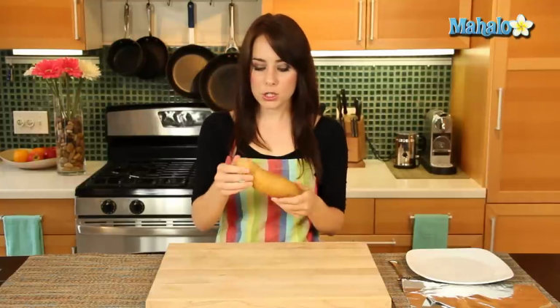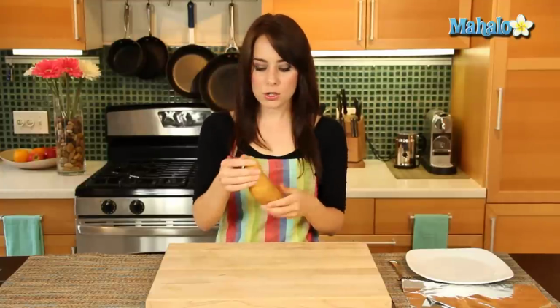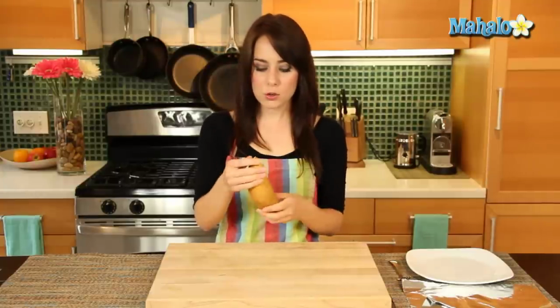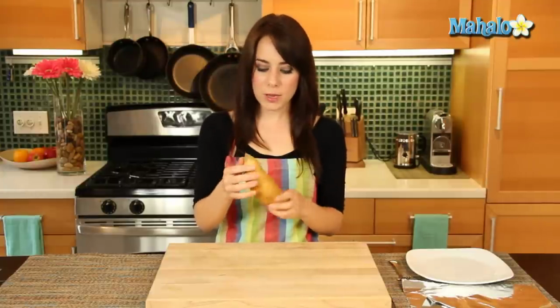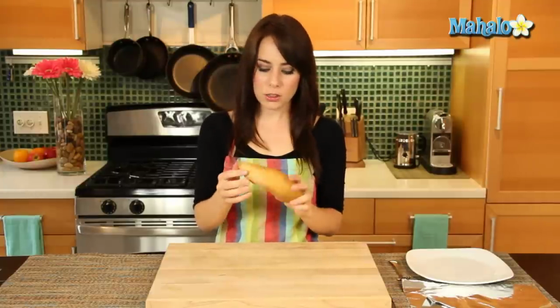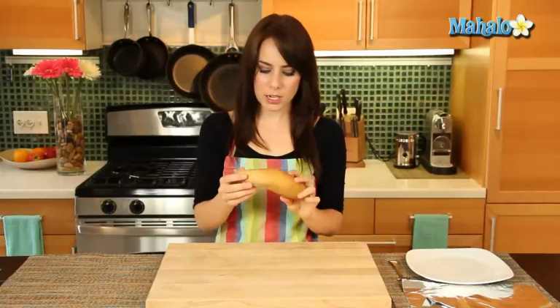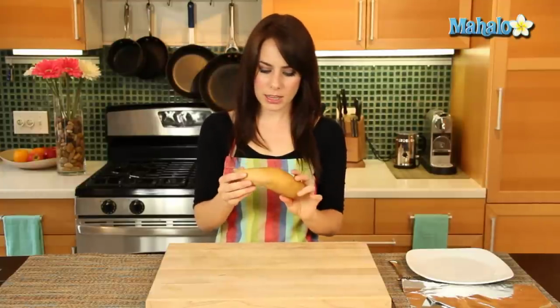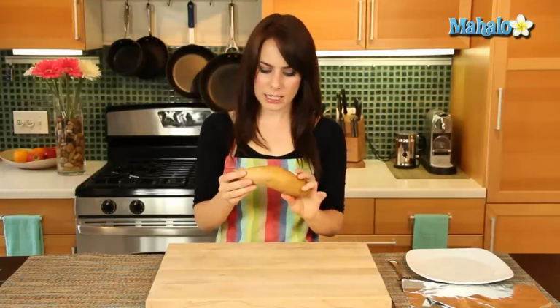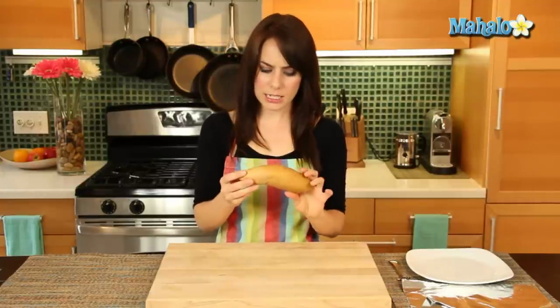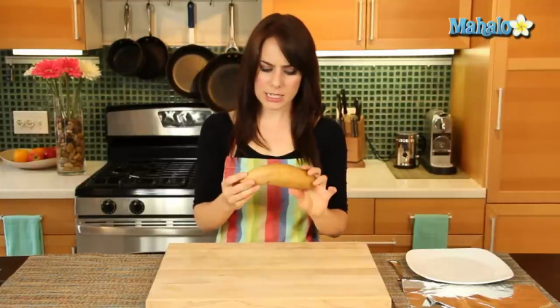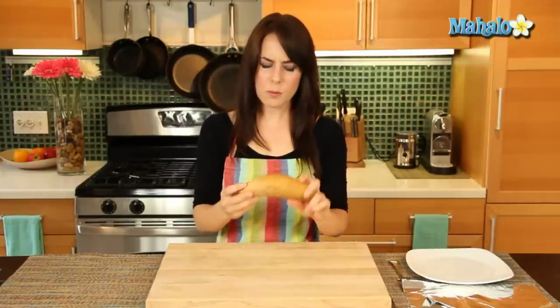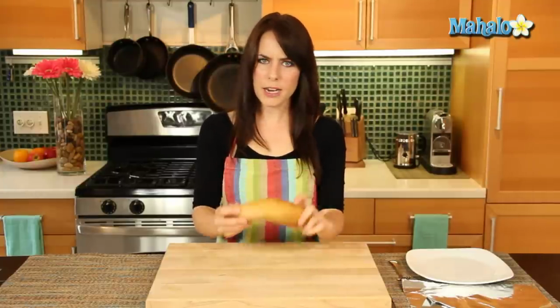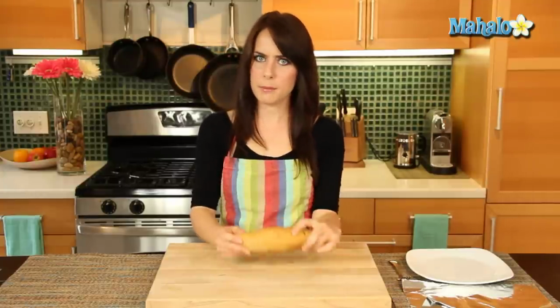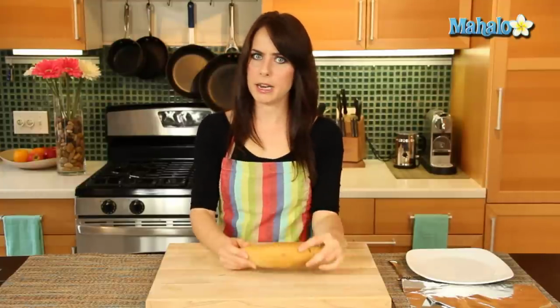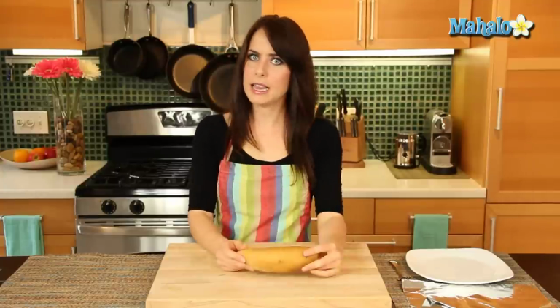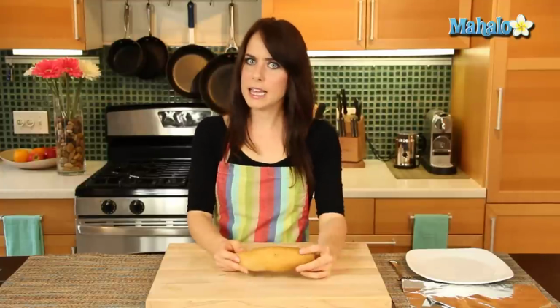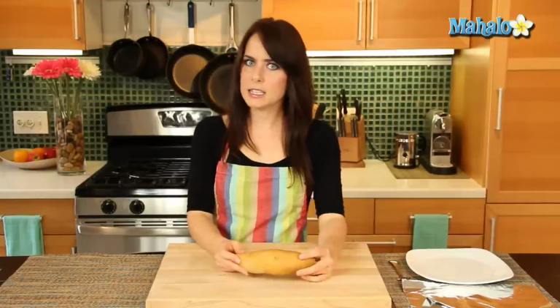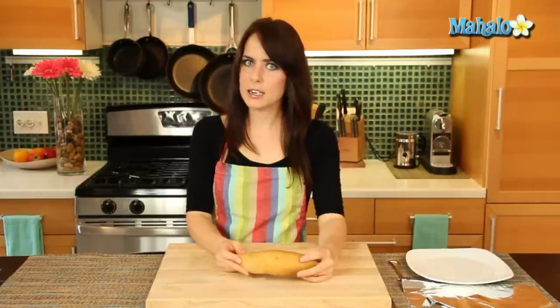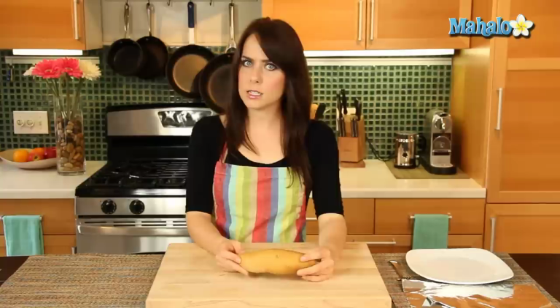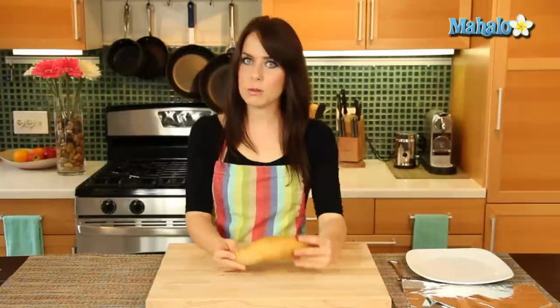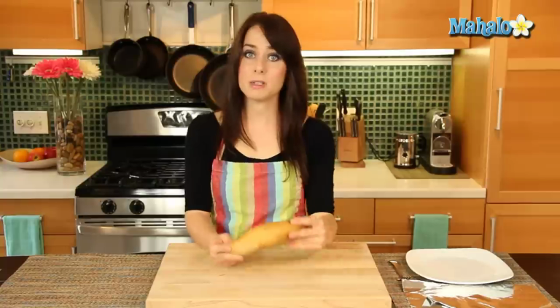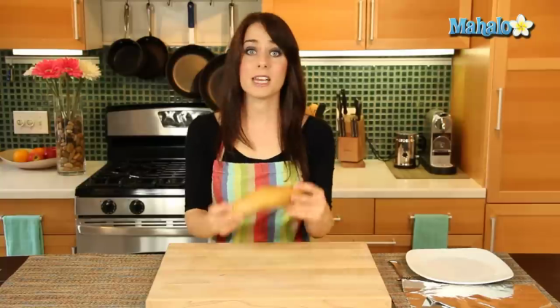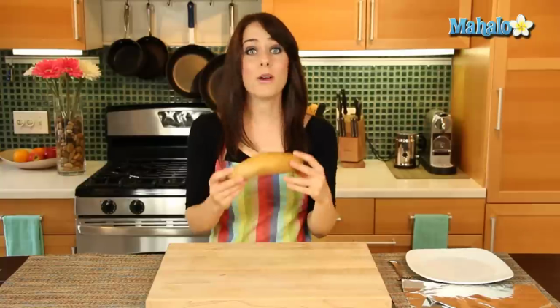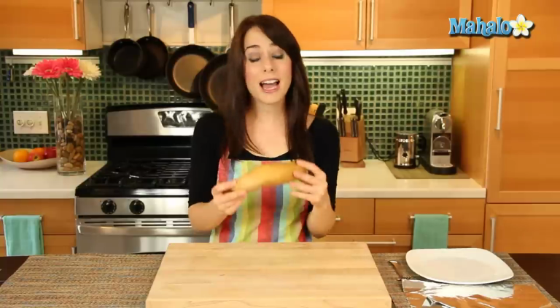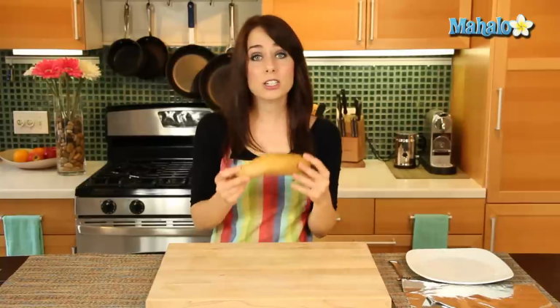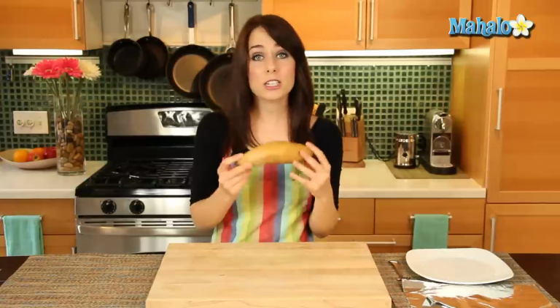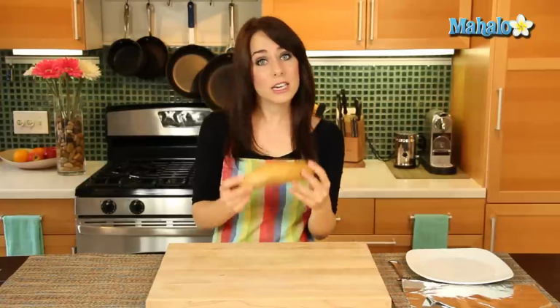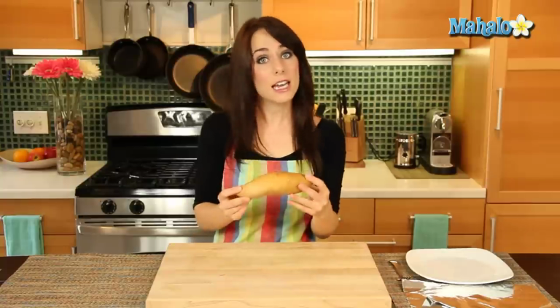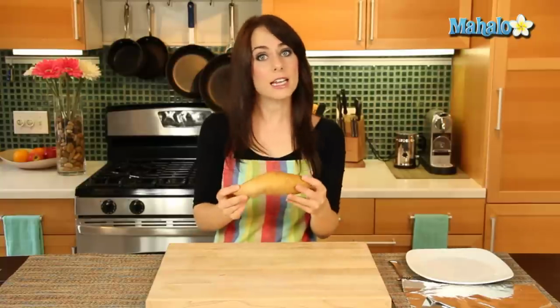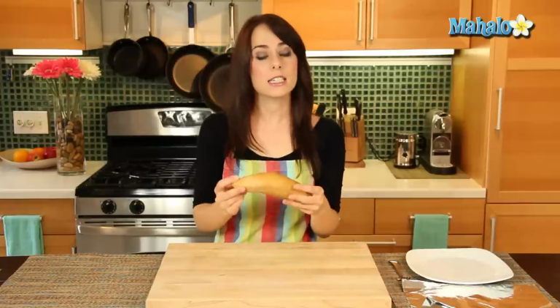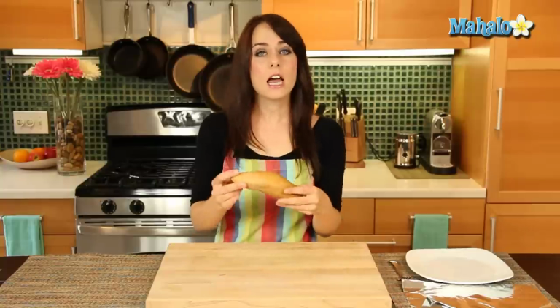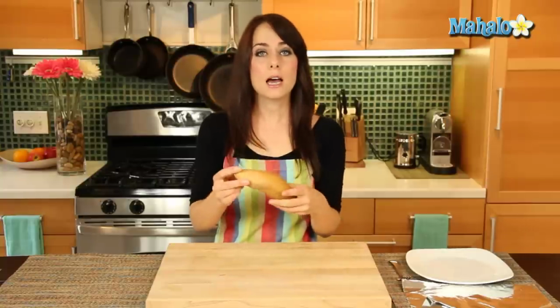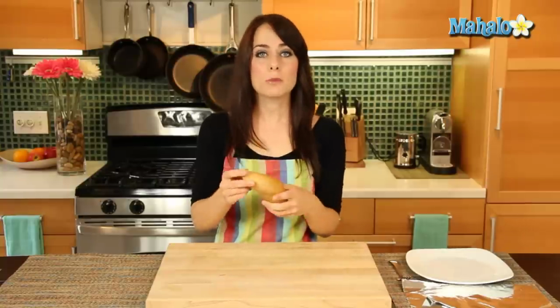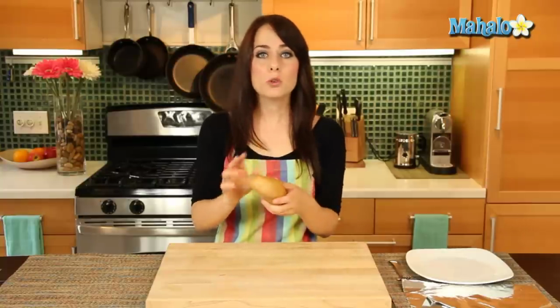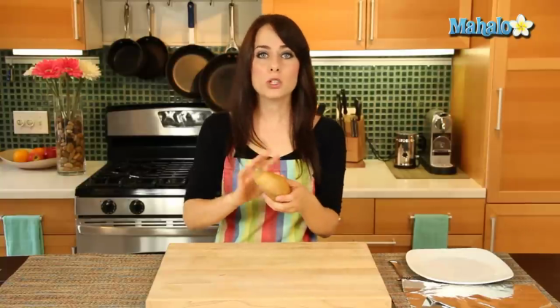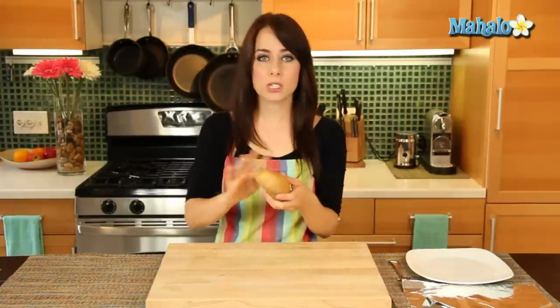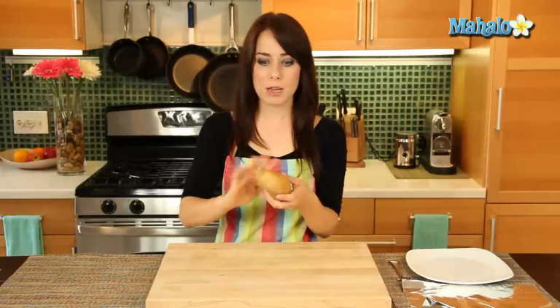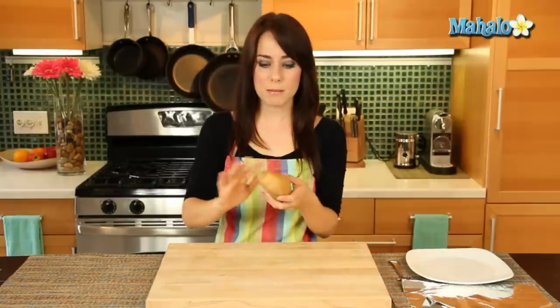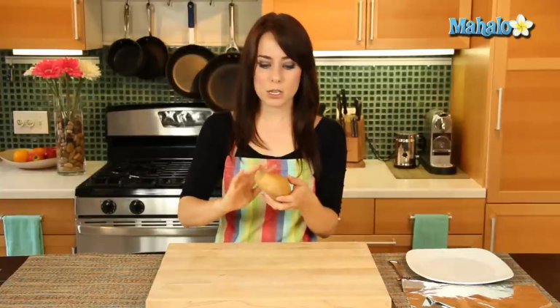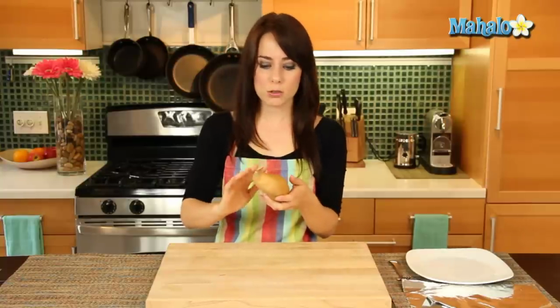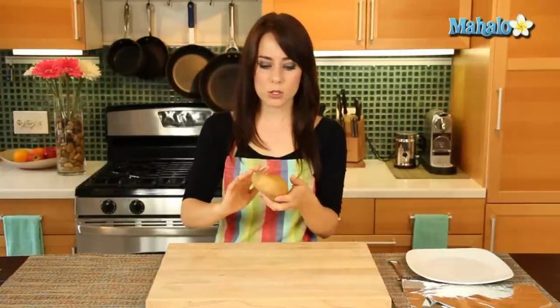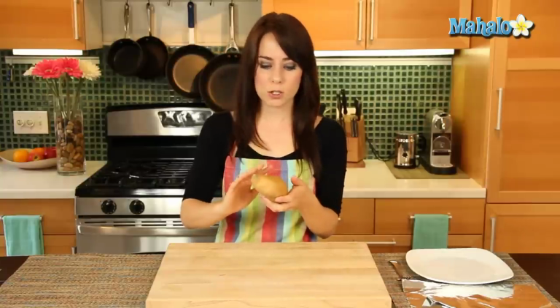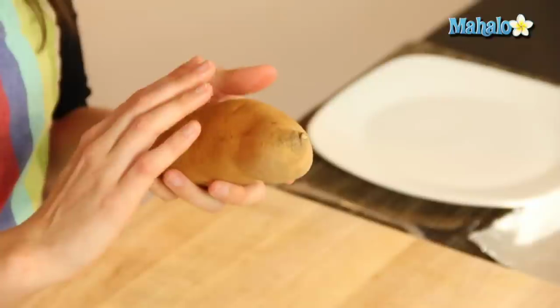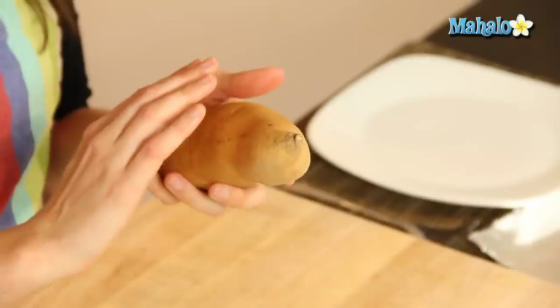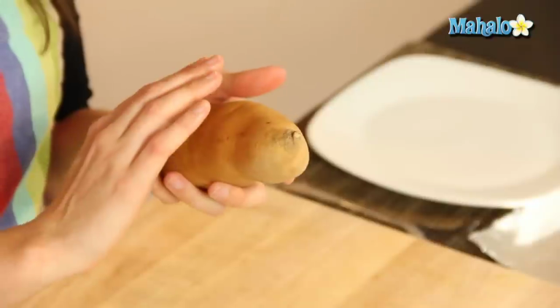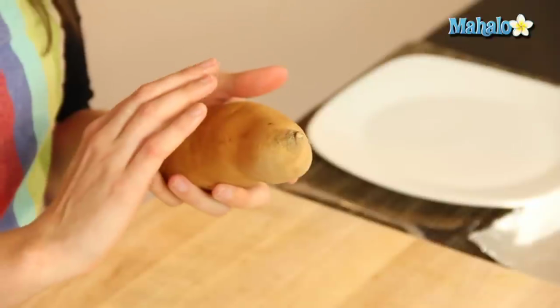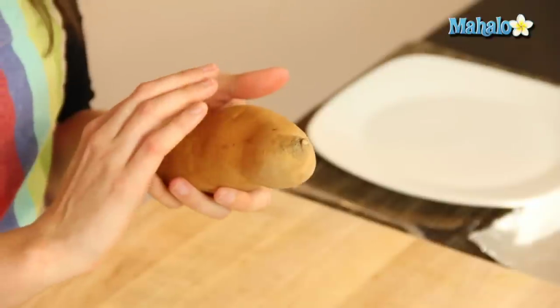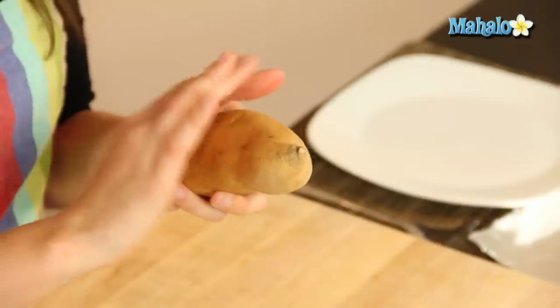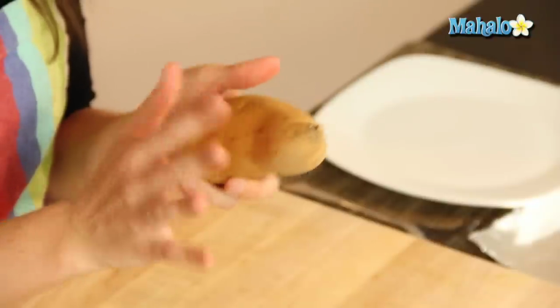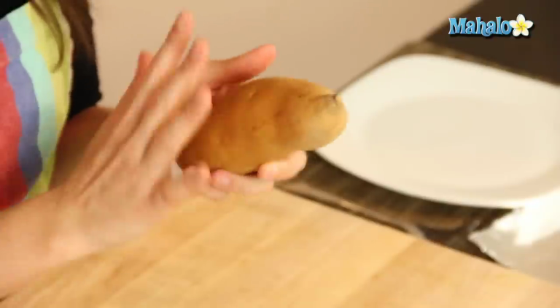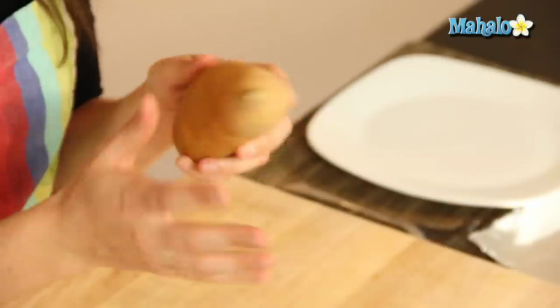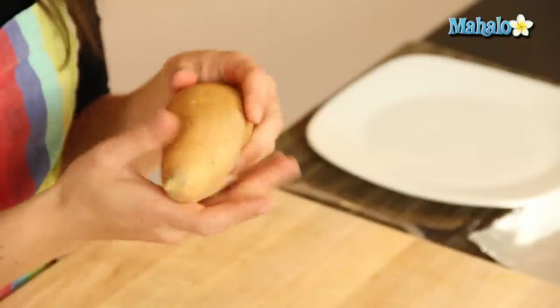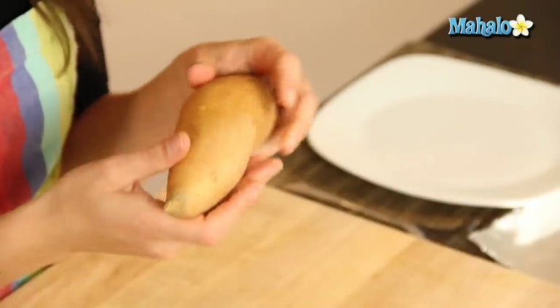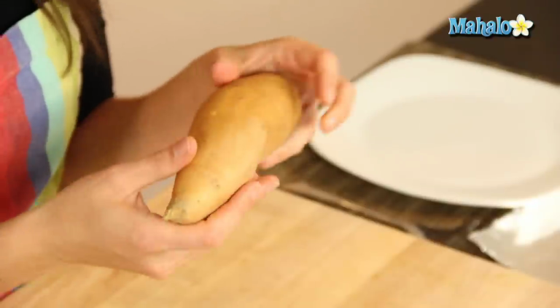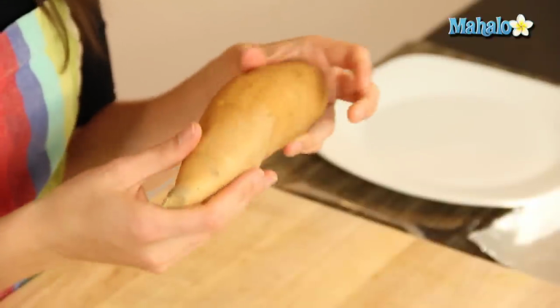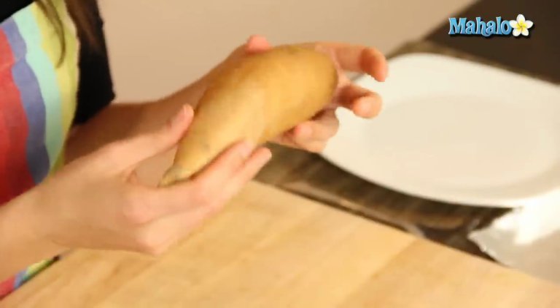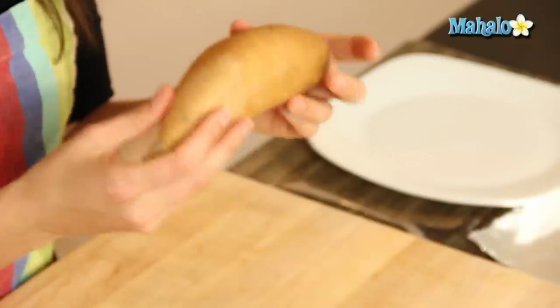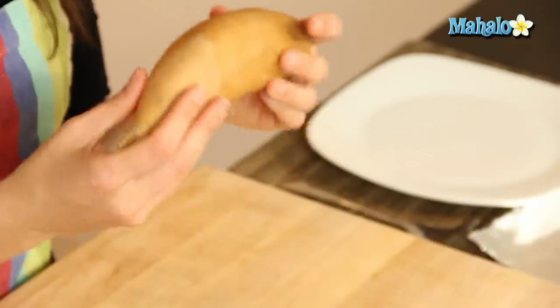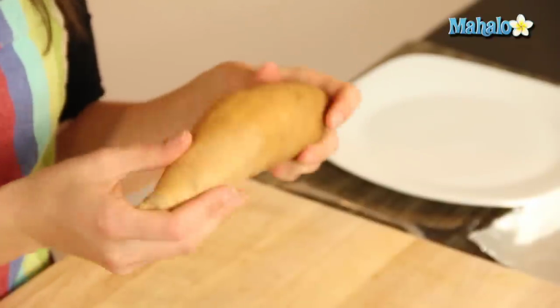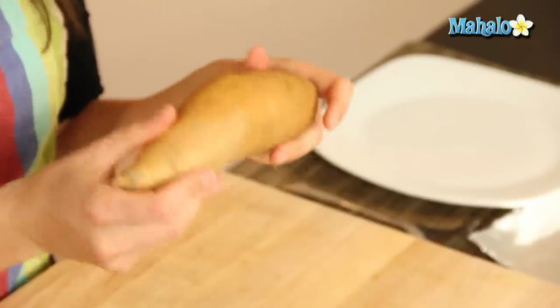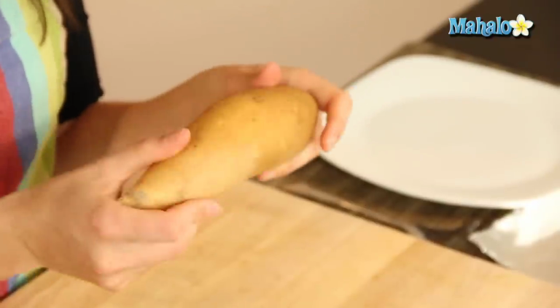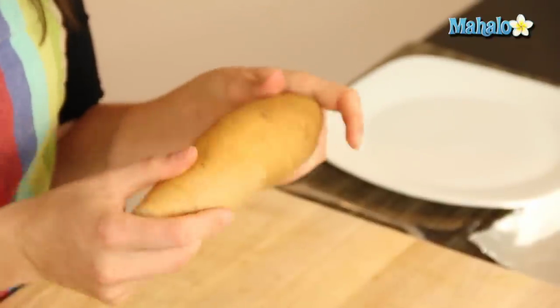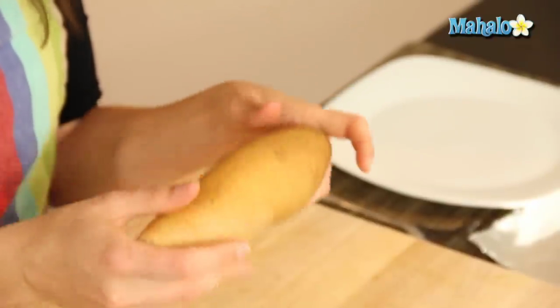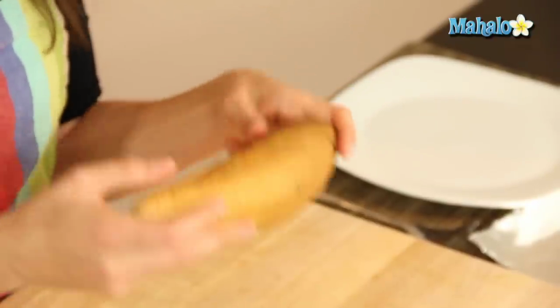So you may look at this and say, wait a minute, that's not a sweet potato. Actually it is. You just may be used to its sort of more orange cousin, the garnet yam.